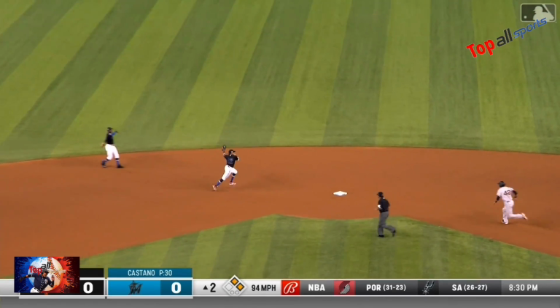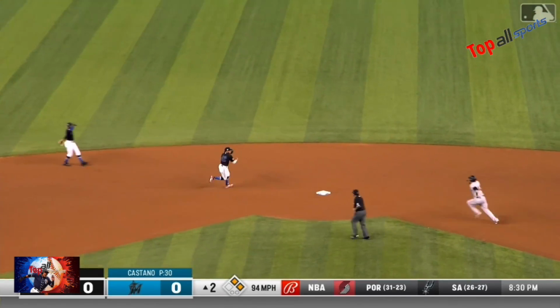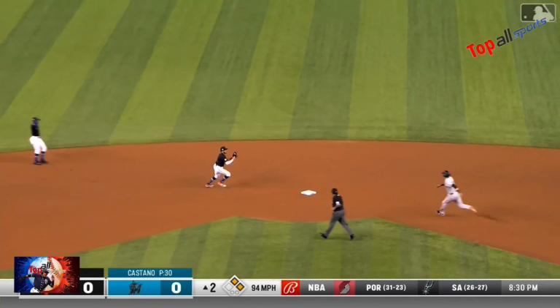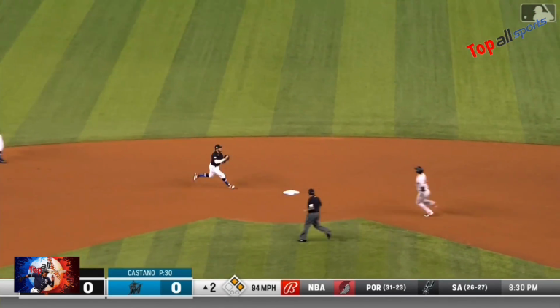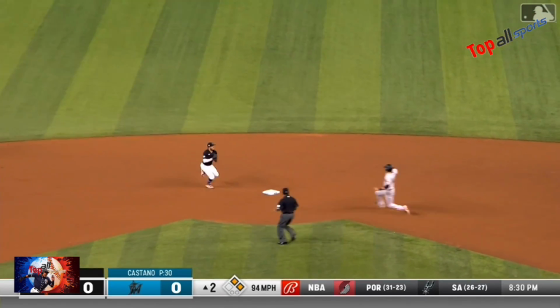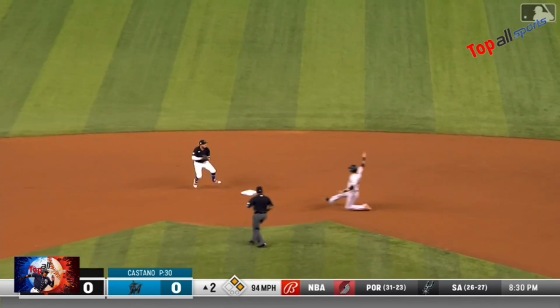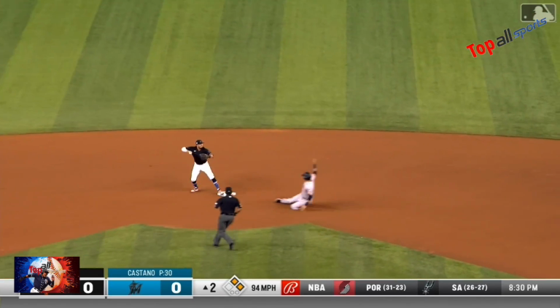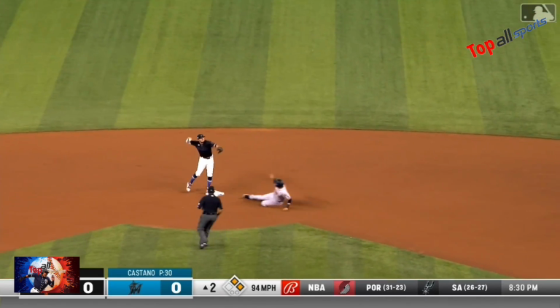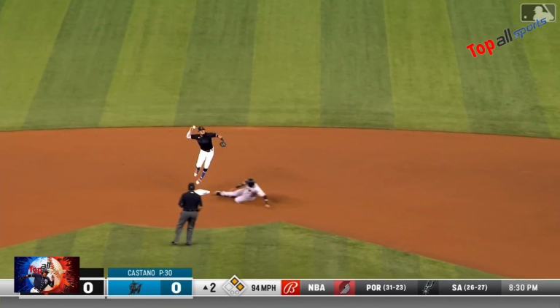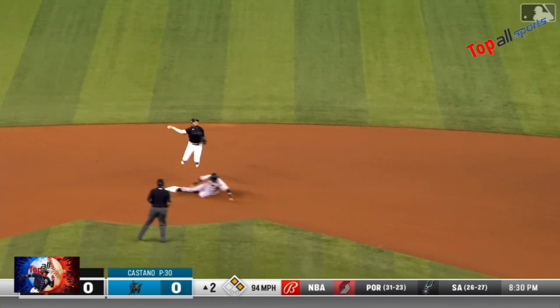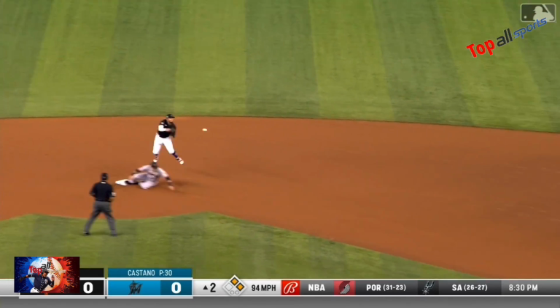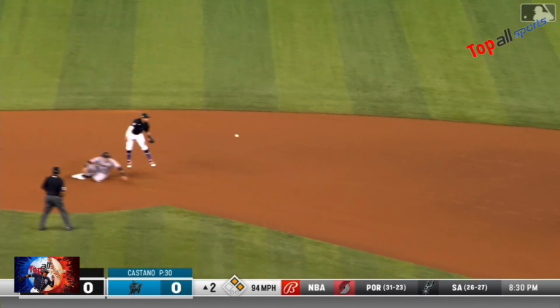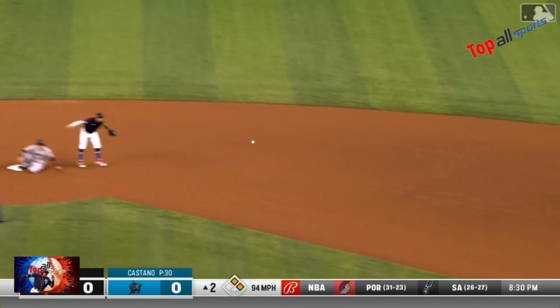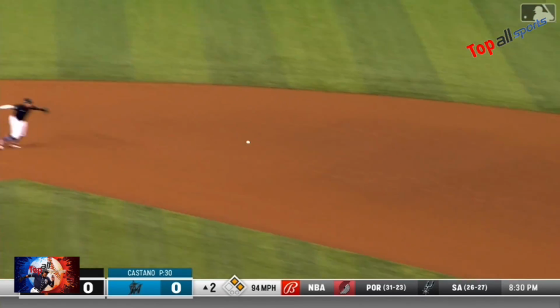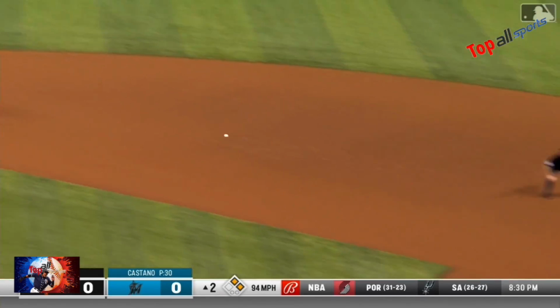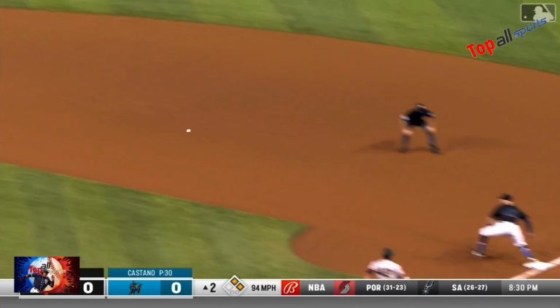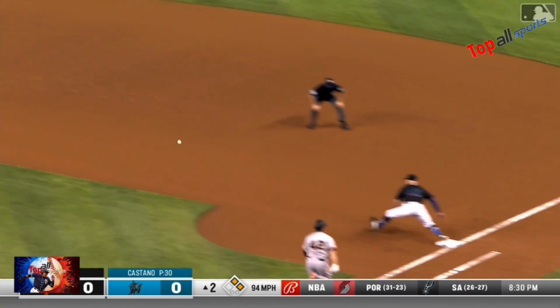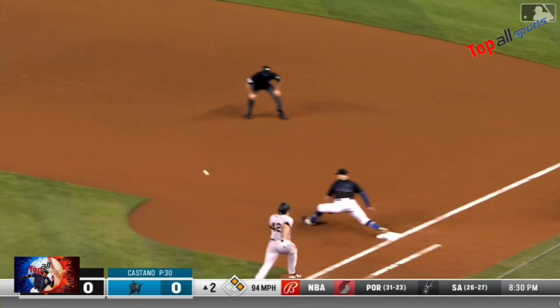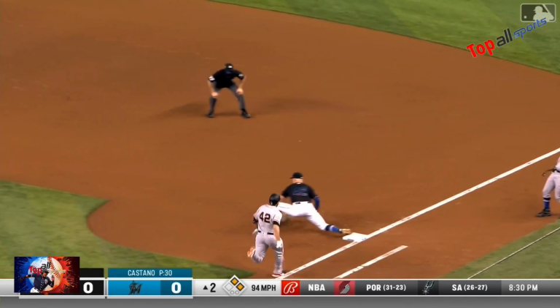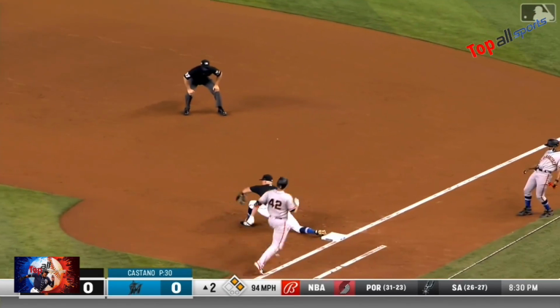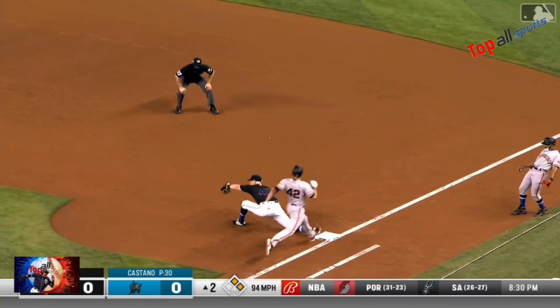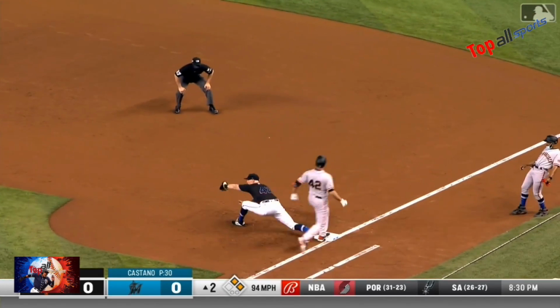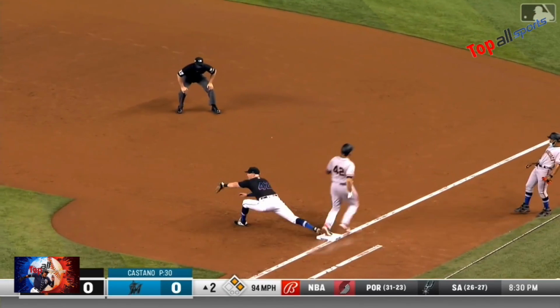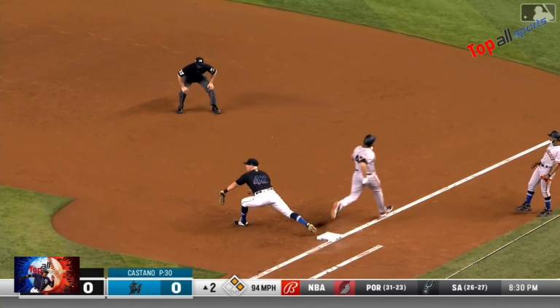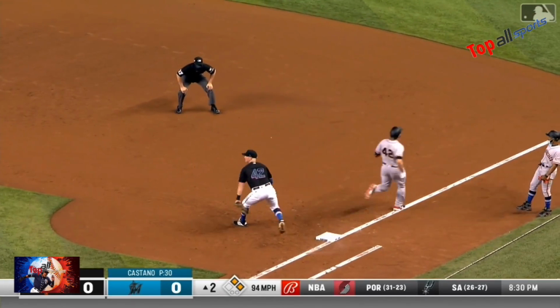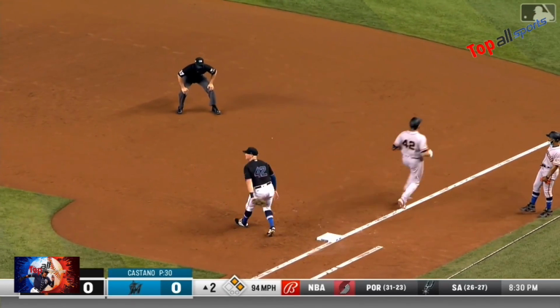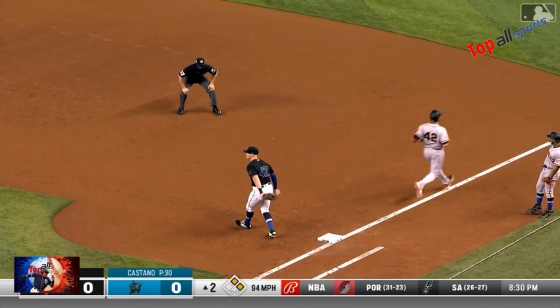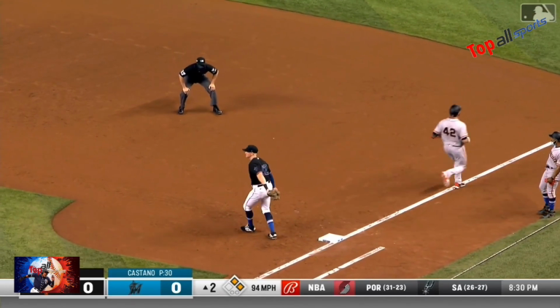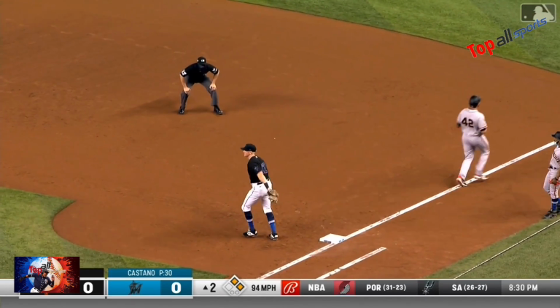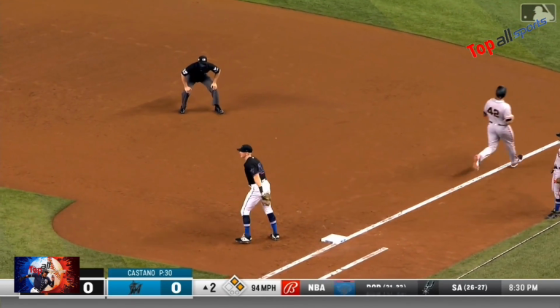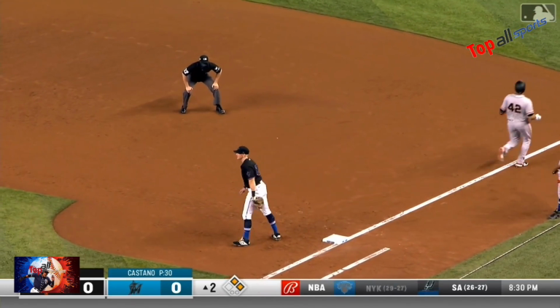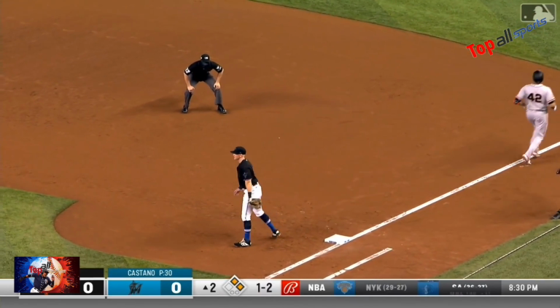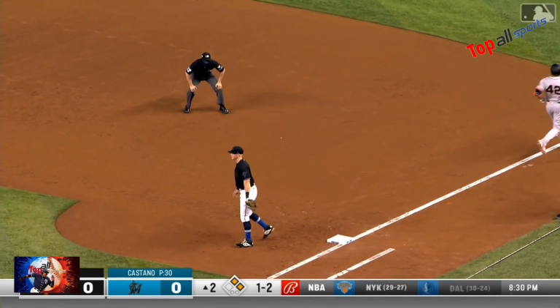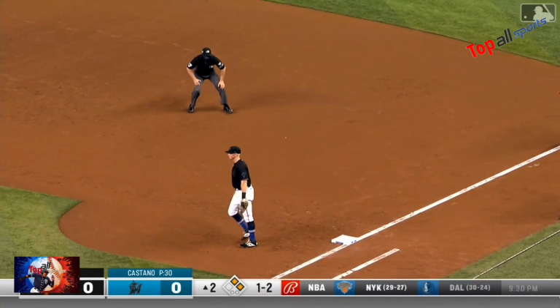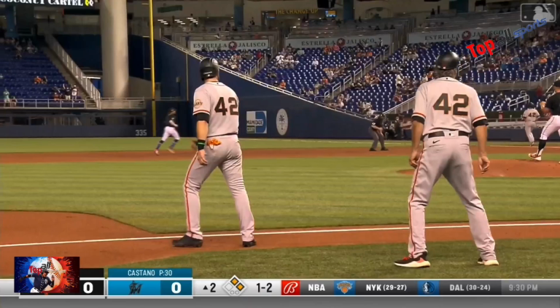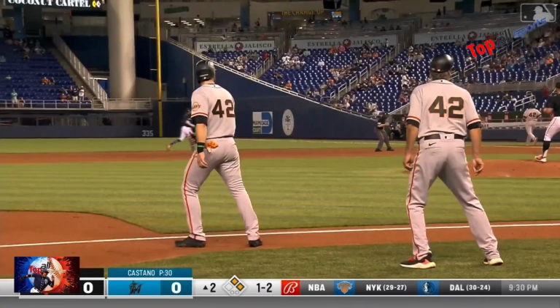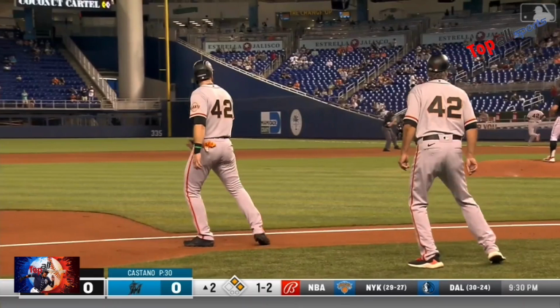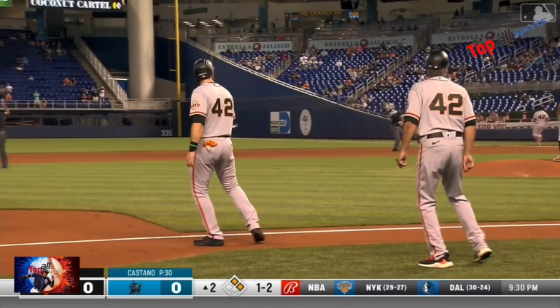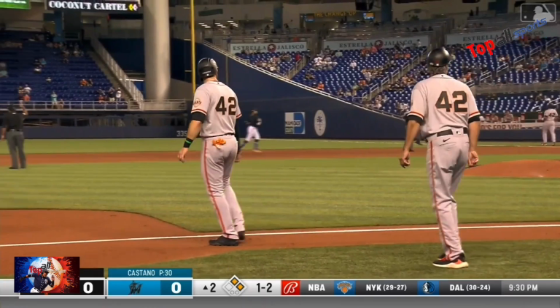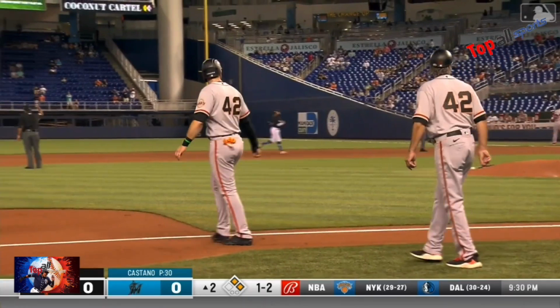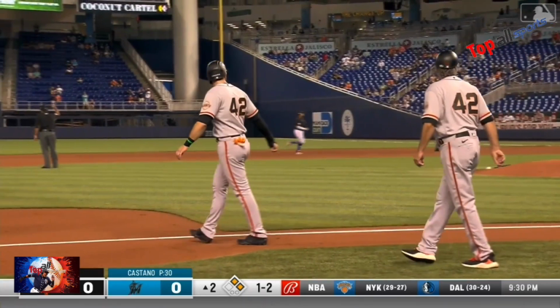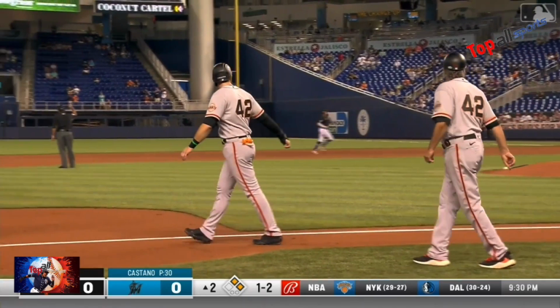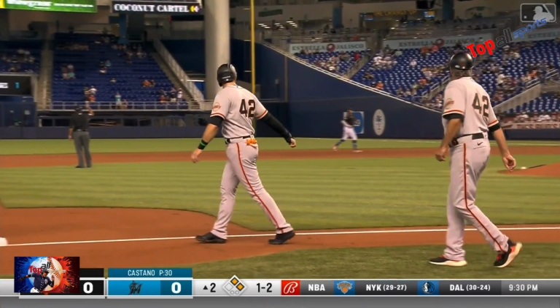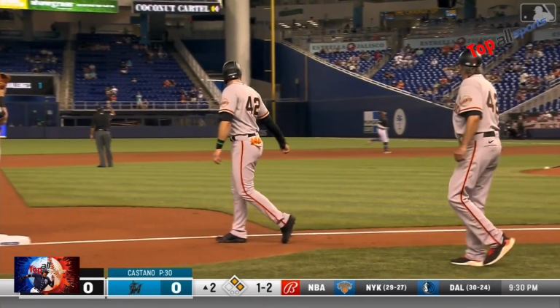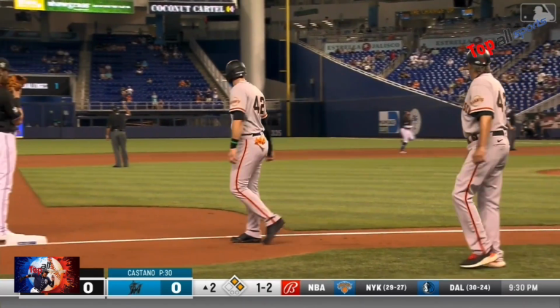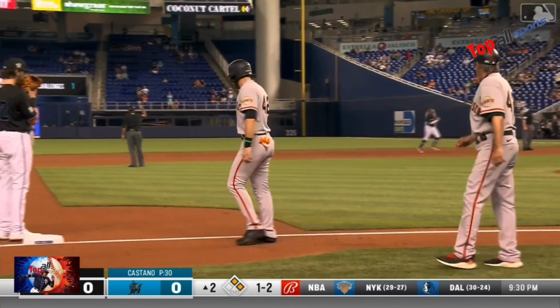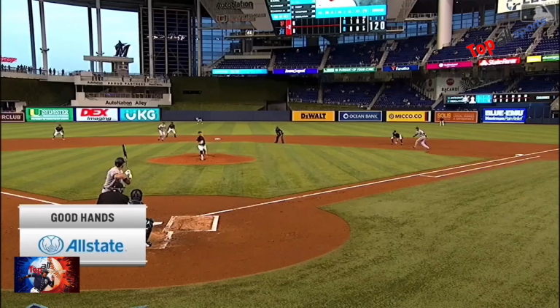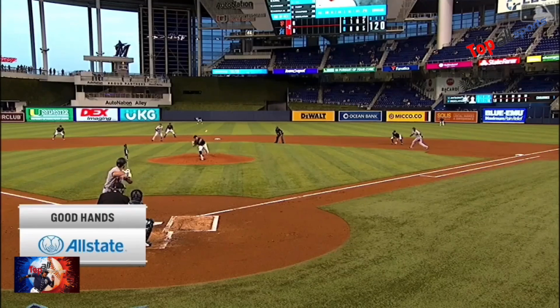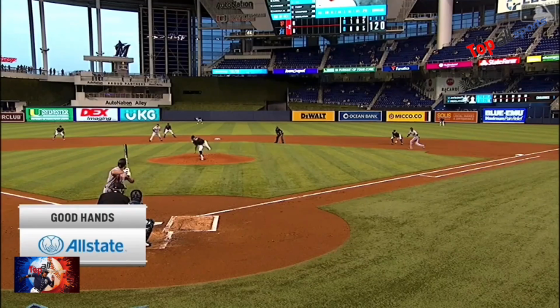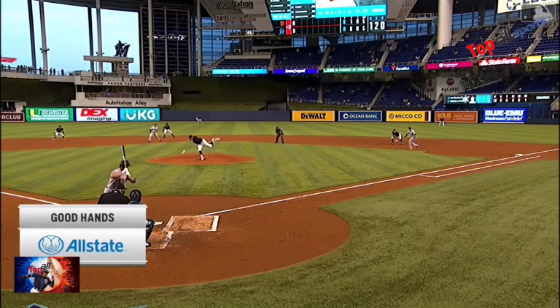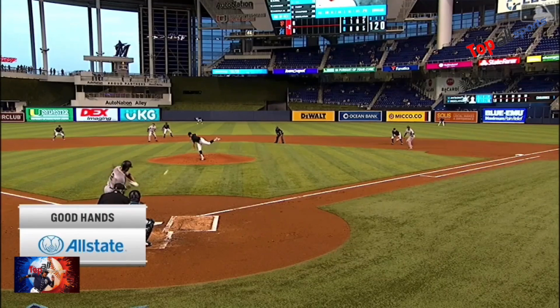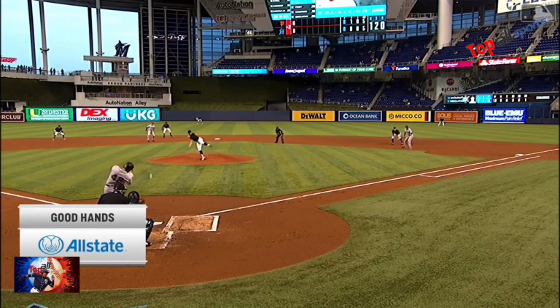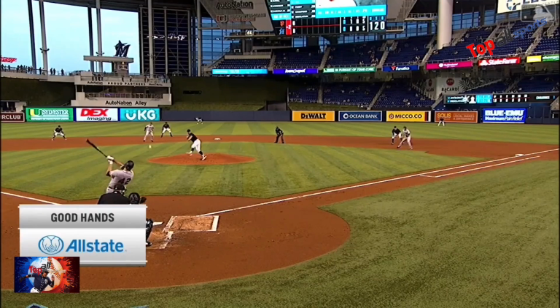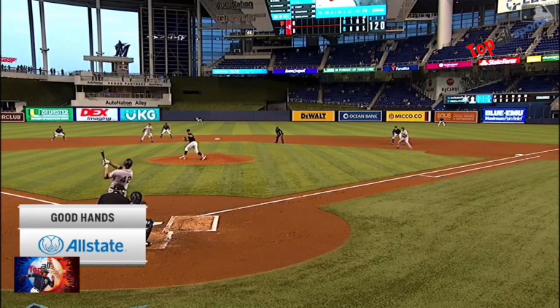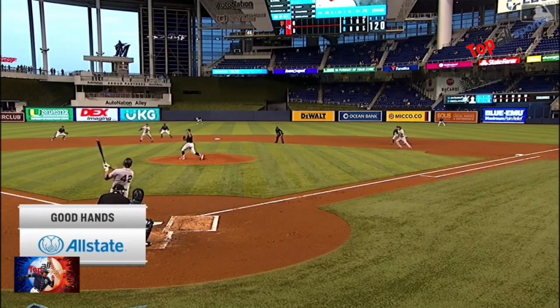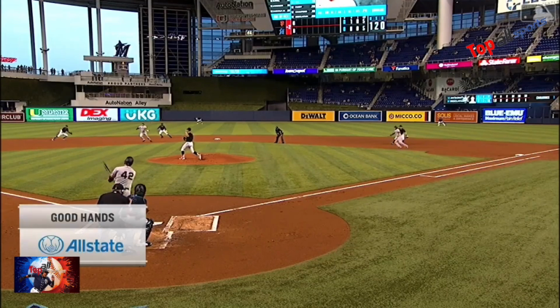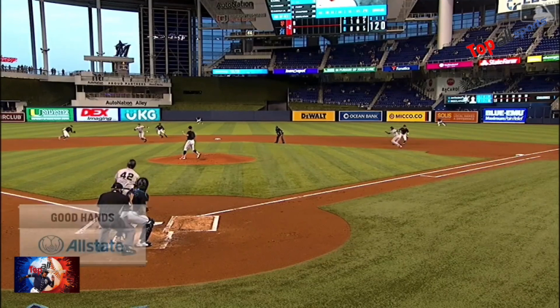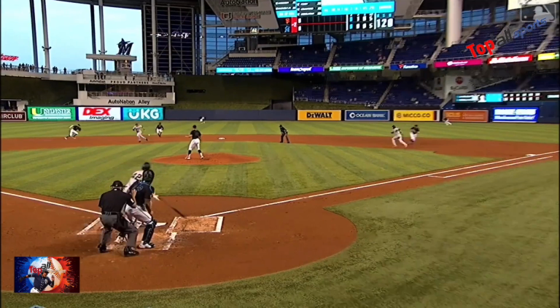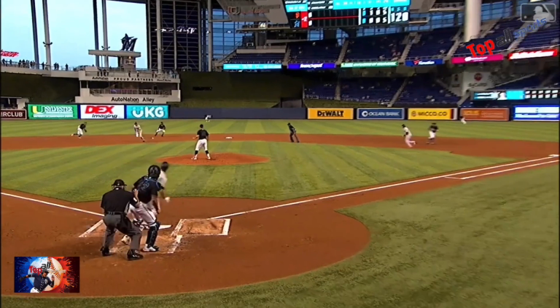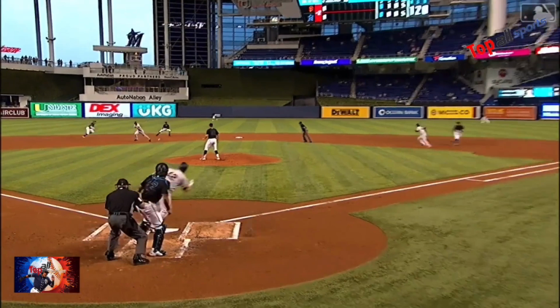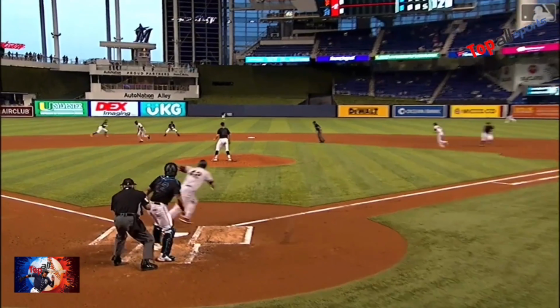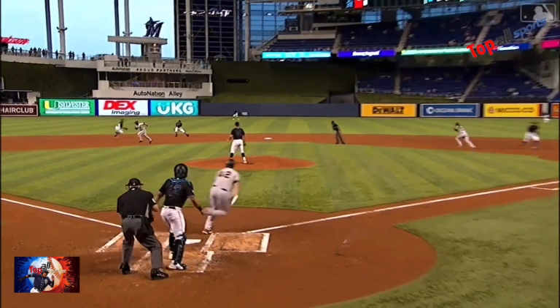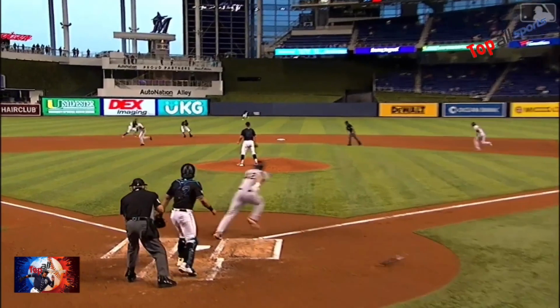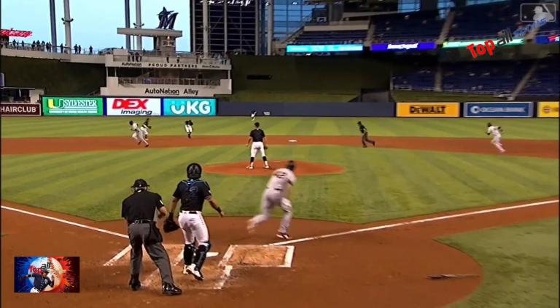Rojas leads. Gets to the bag, throws to first — and it's picked by Cooper. What a play! Wow, are you kidding me.